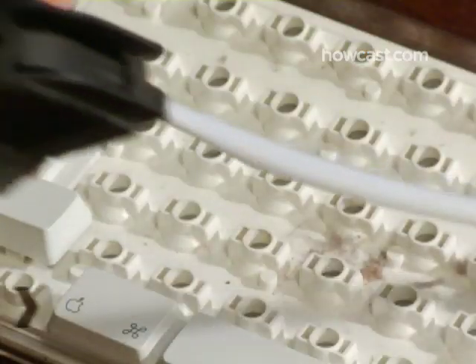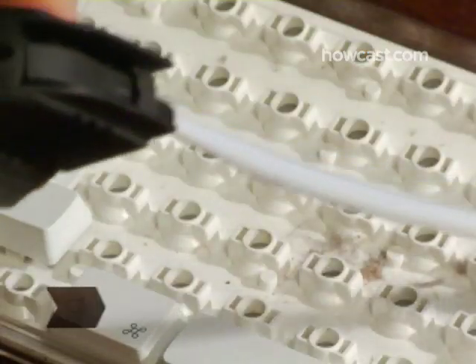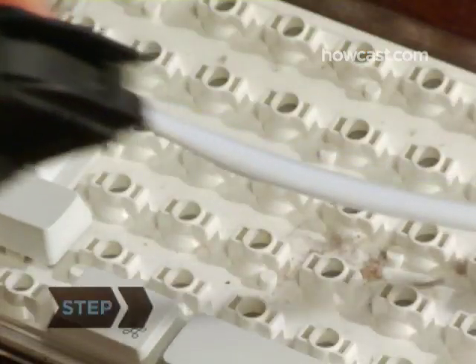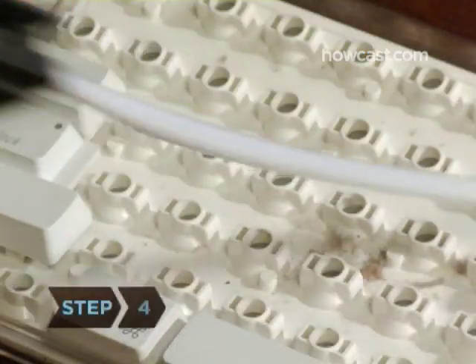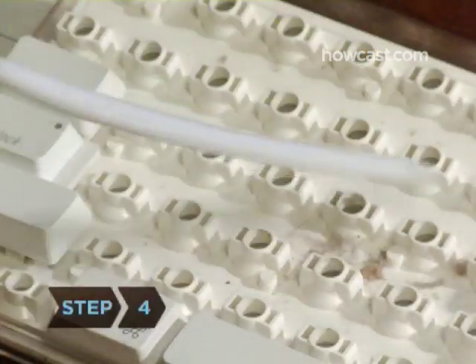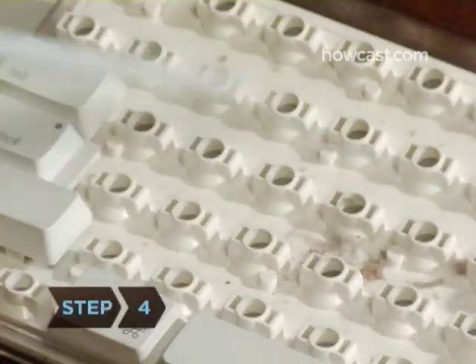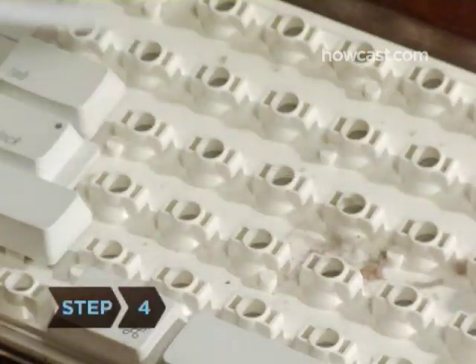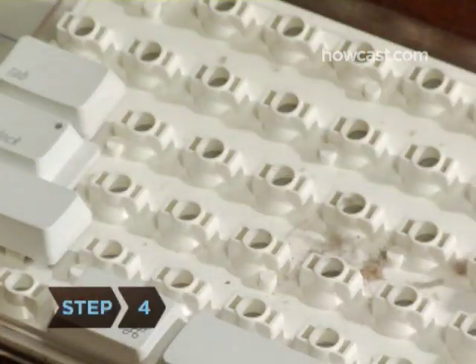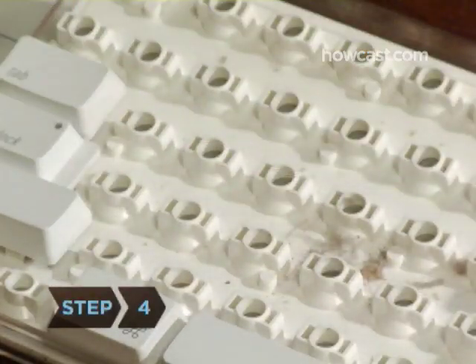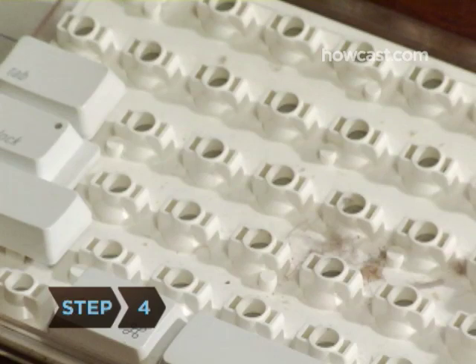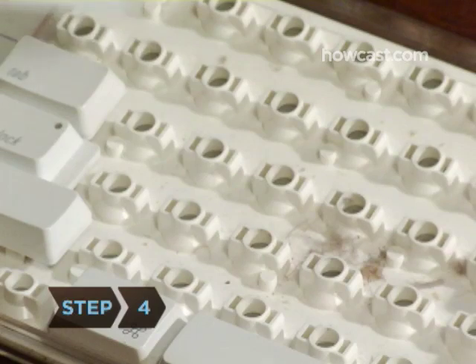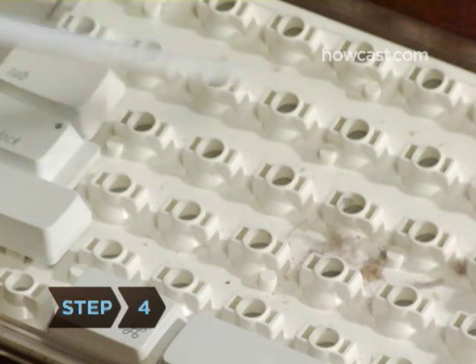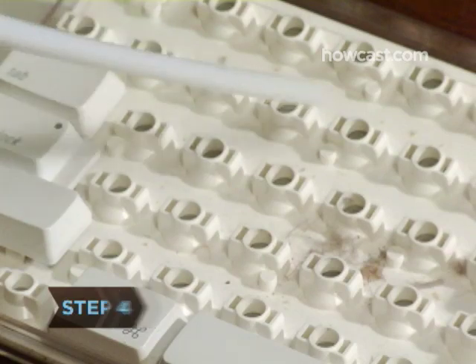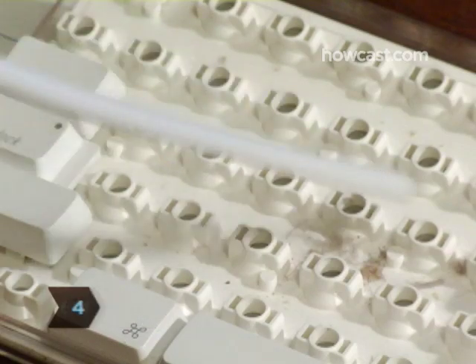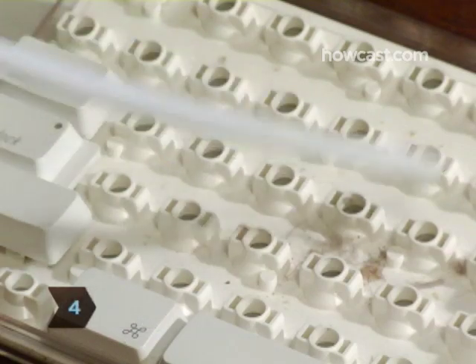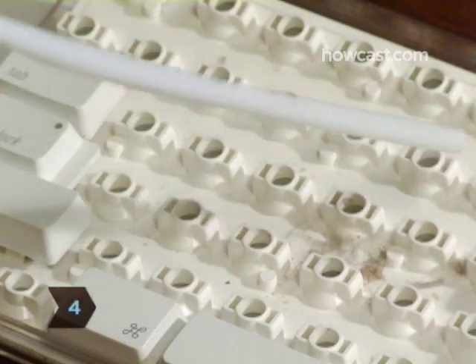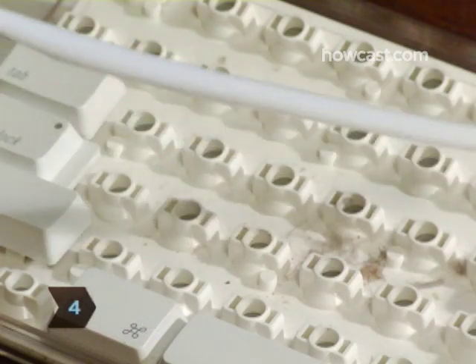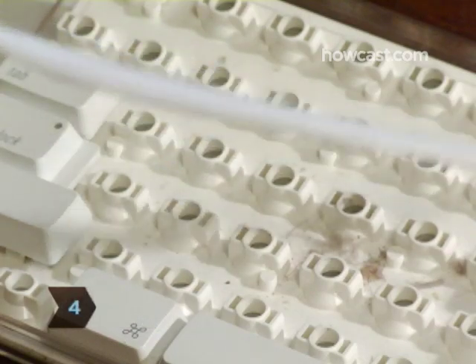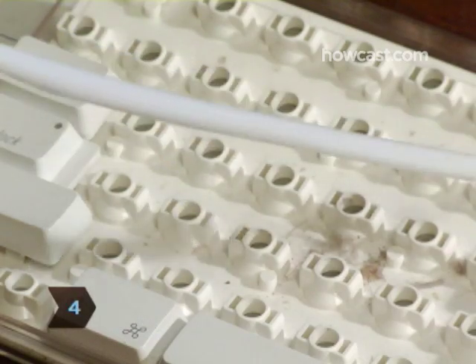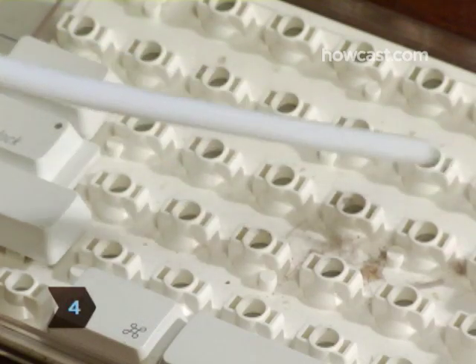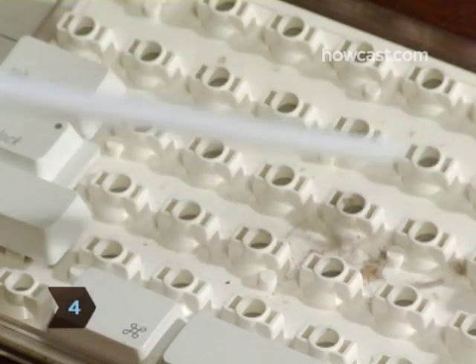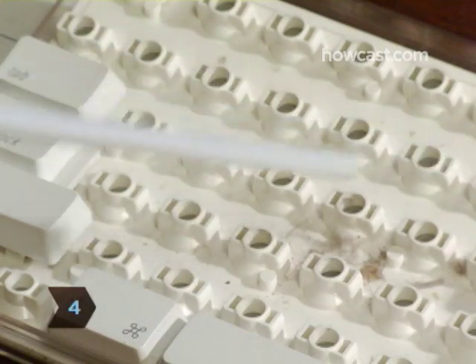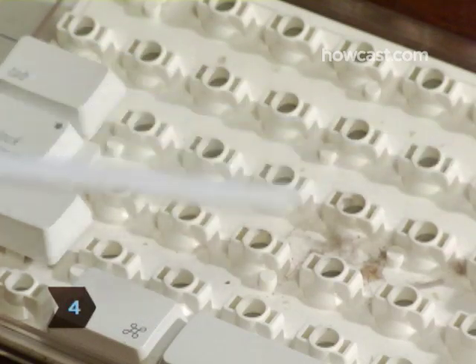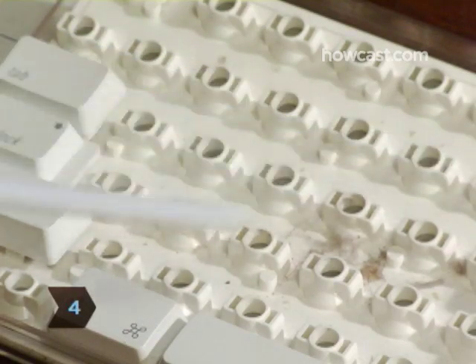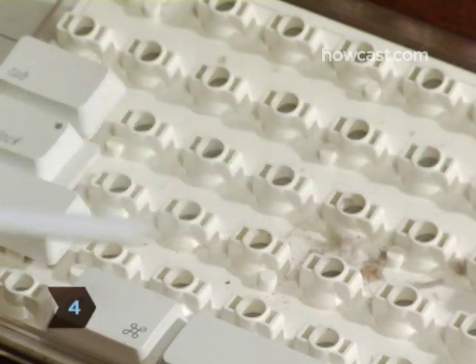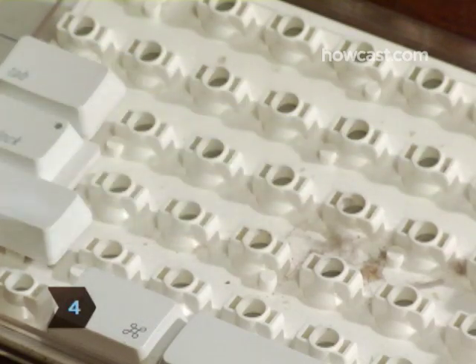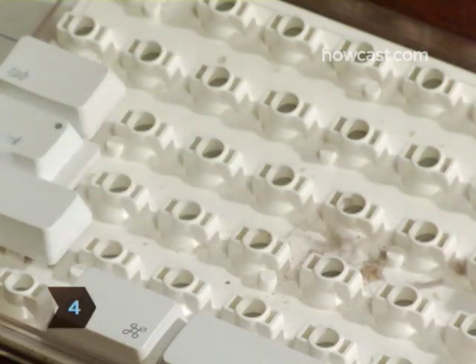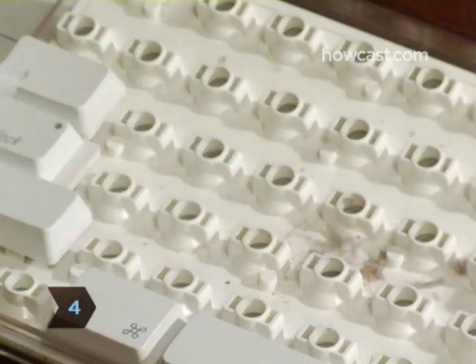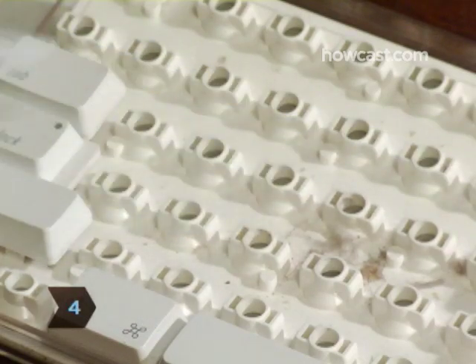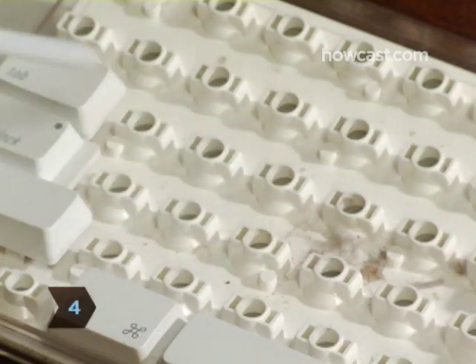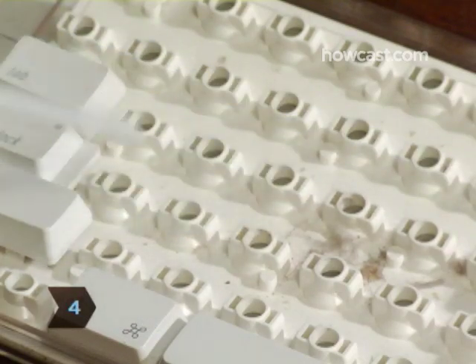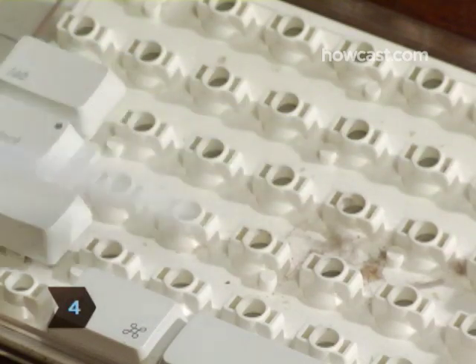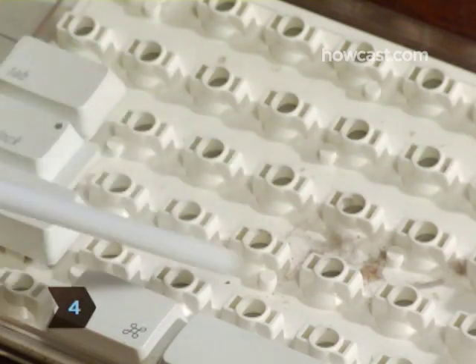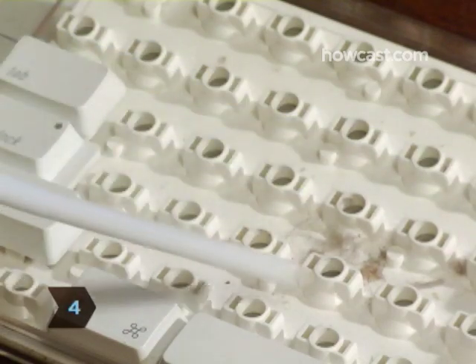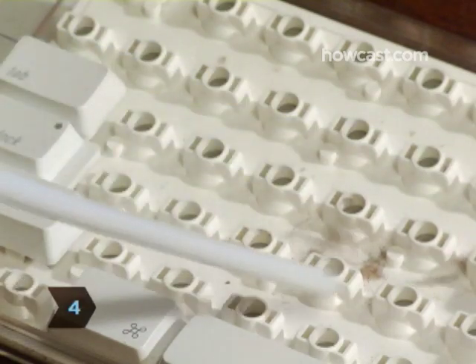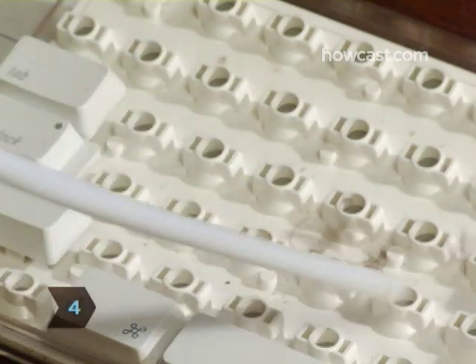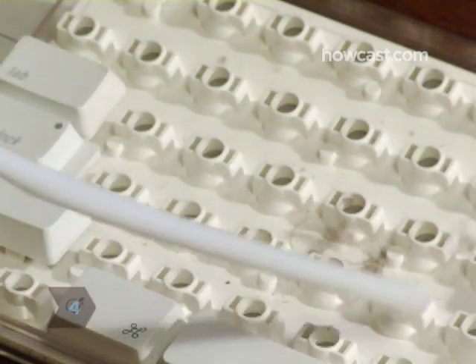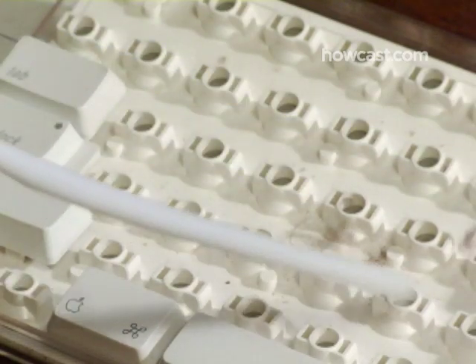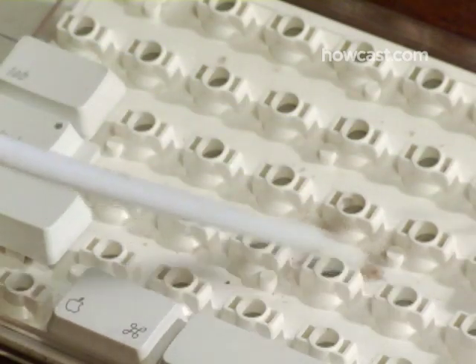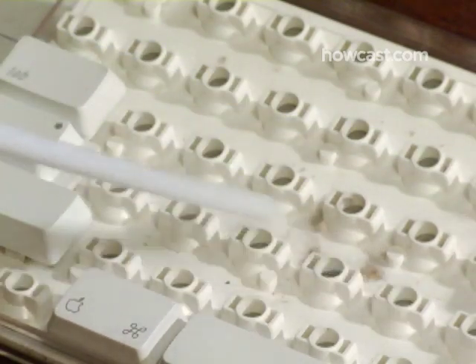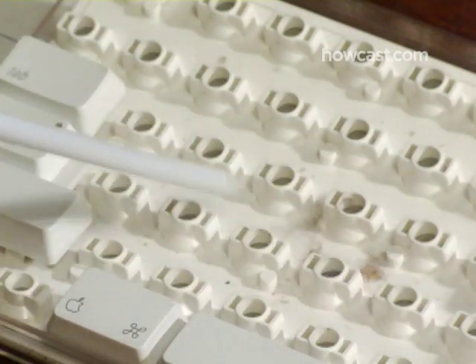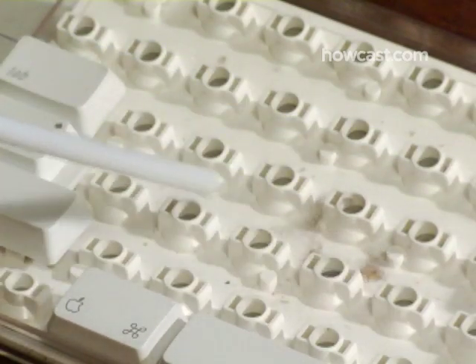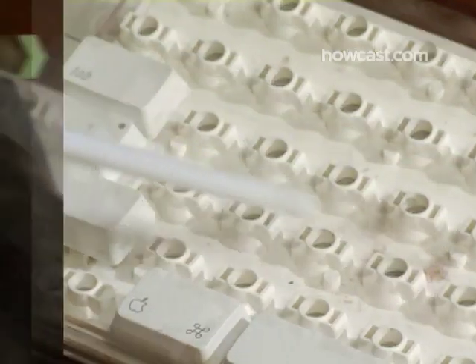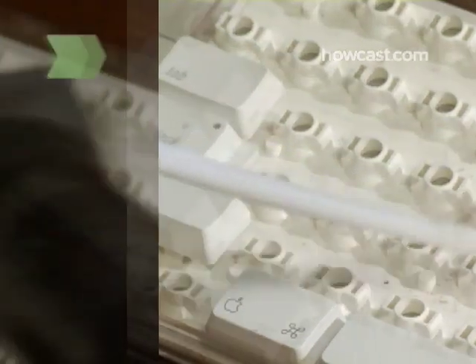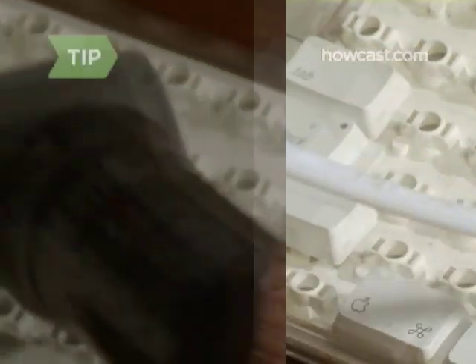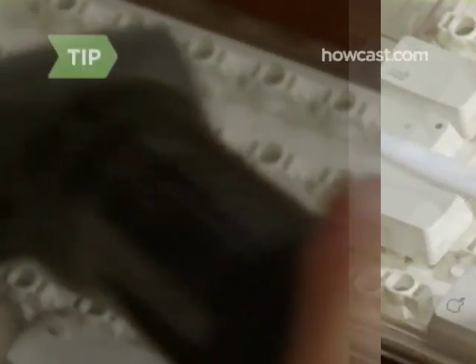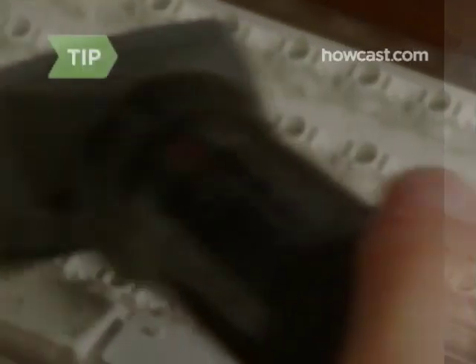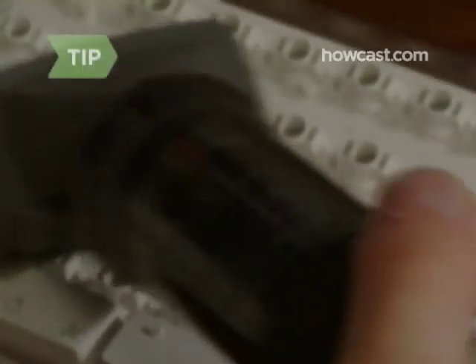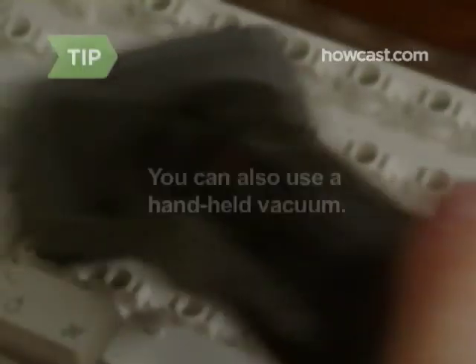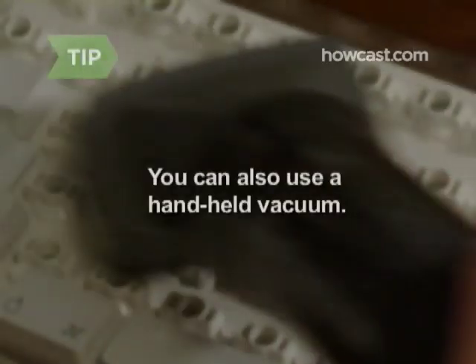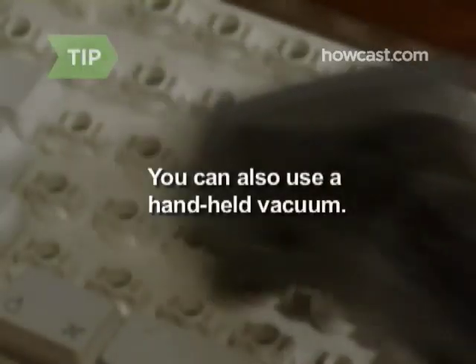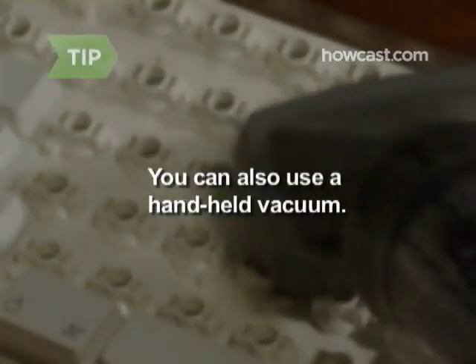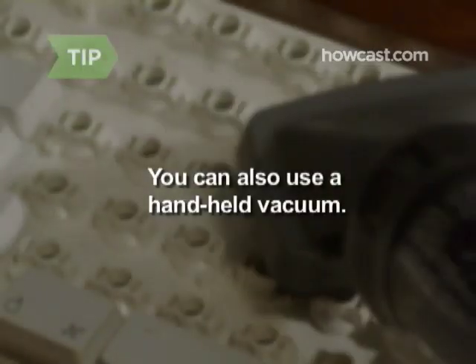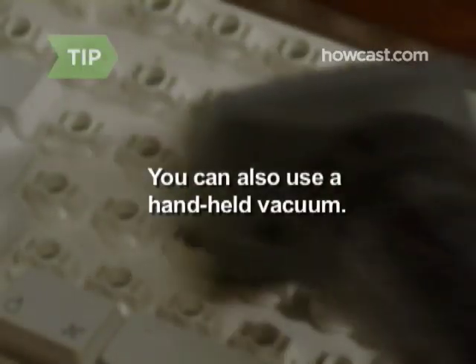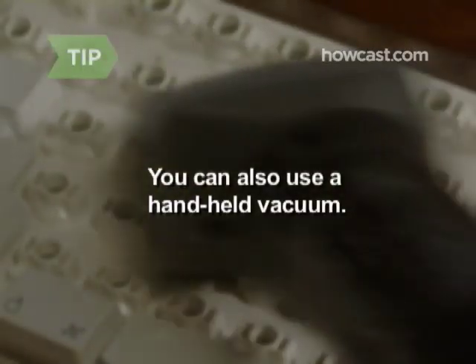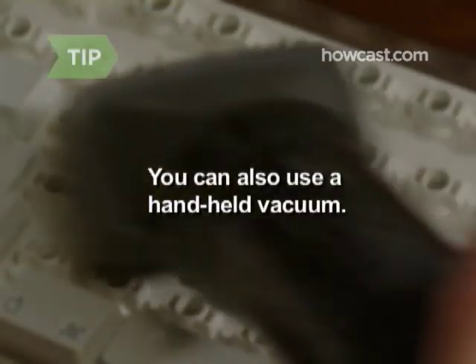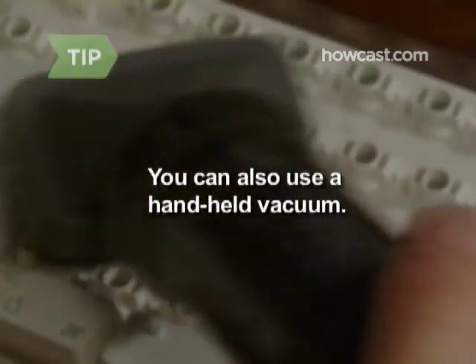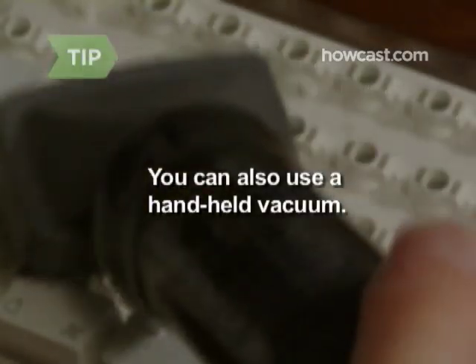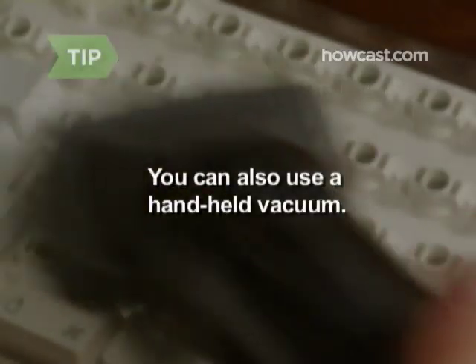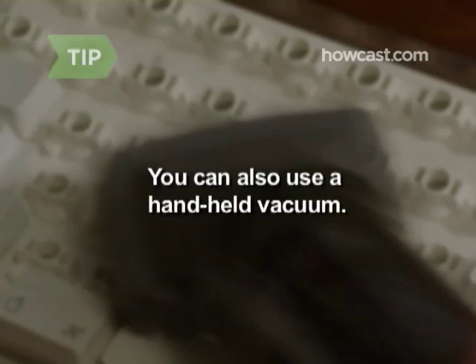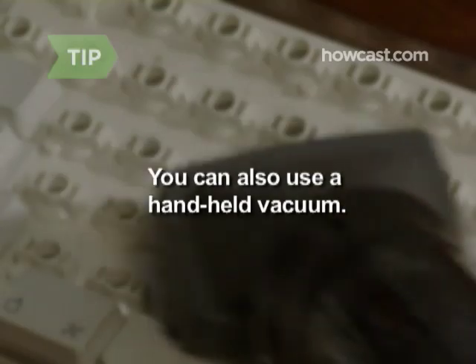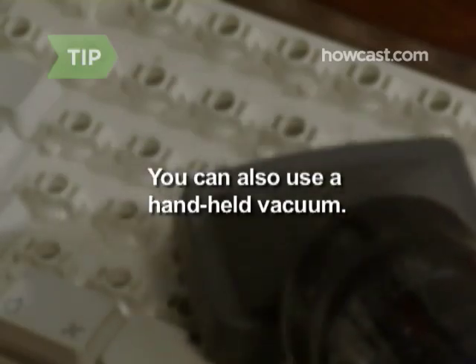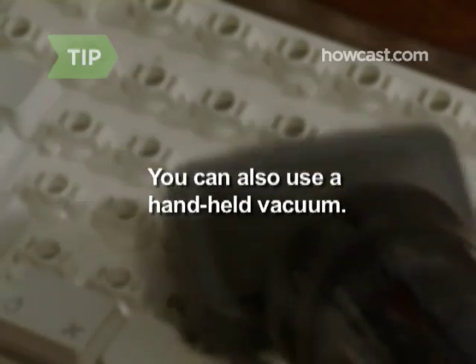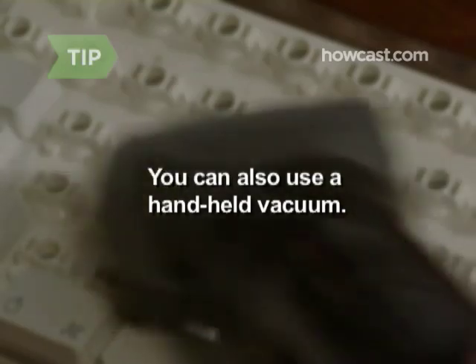Step 4. Take a can of compressed air and spray the entire keyboard shell. You can also run a handheld vacuum over the shell.